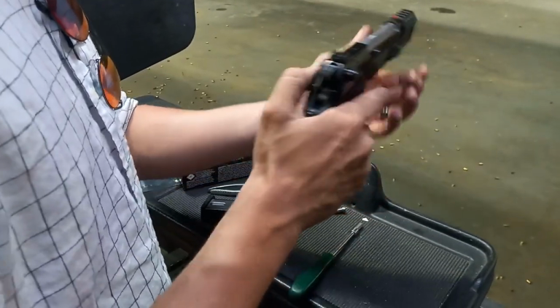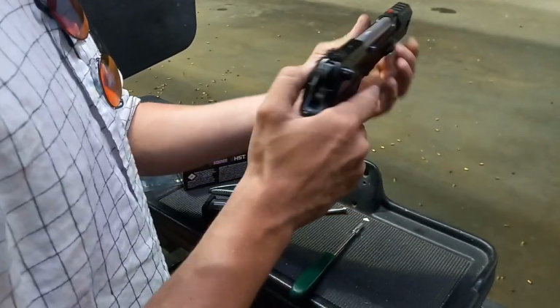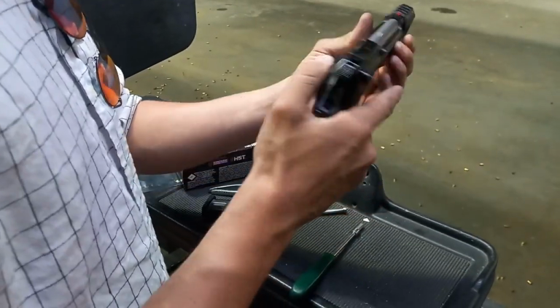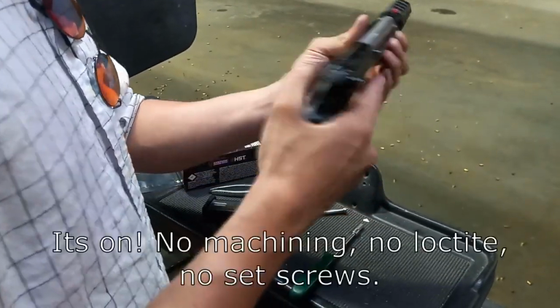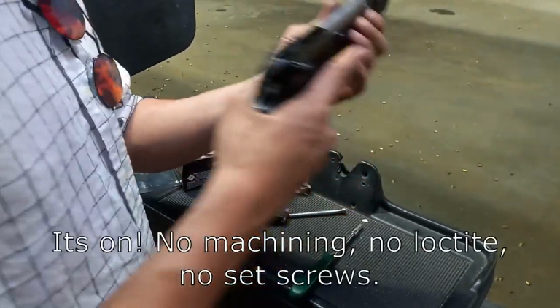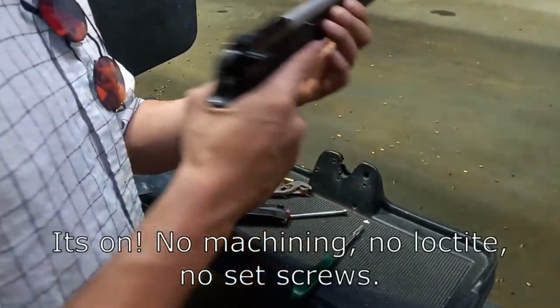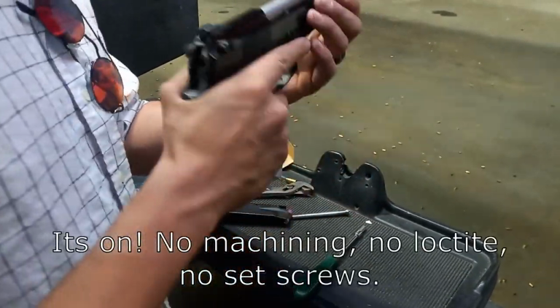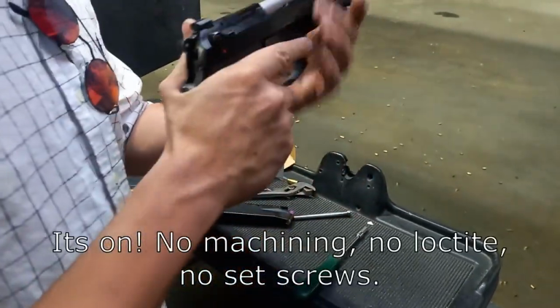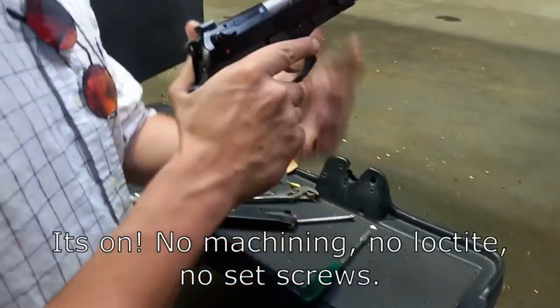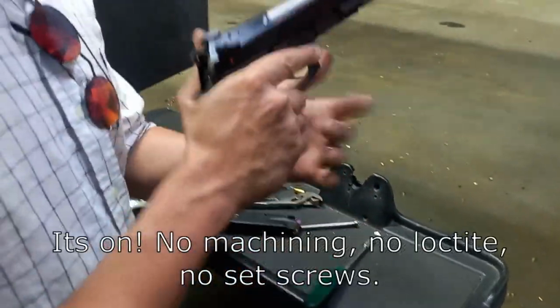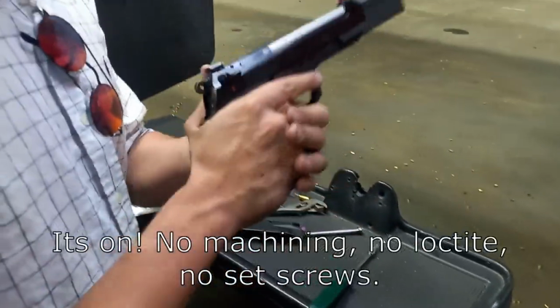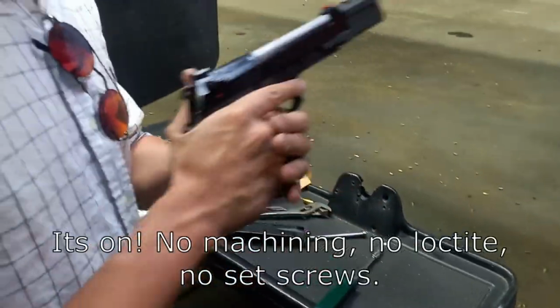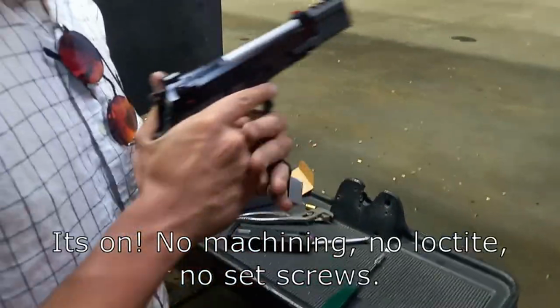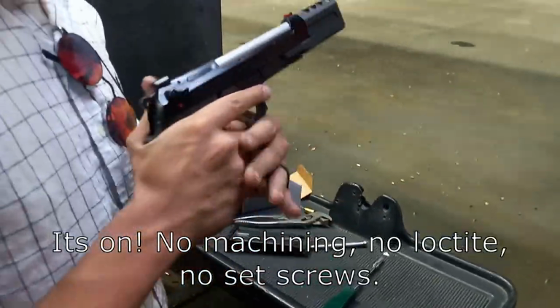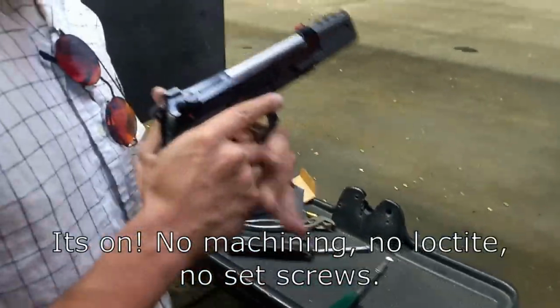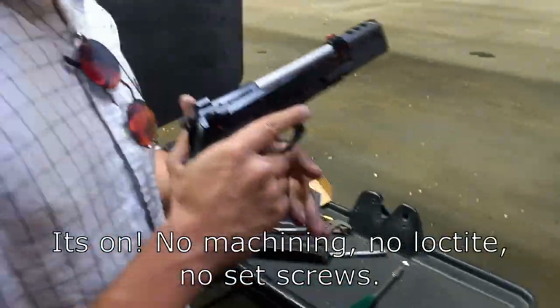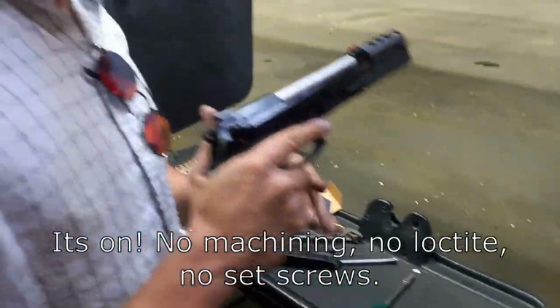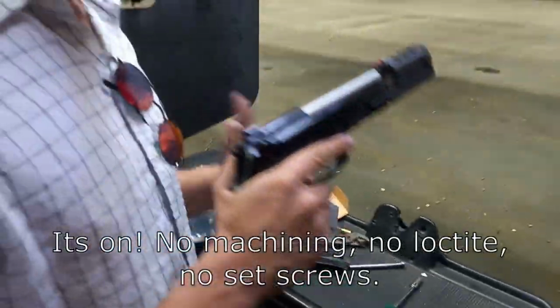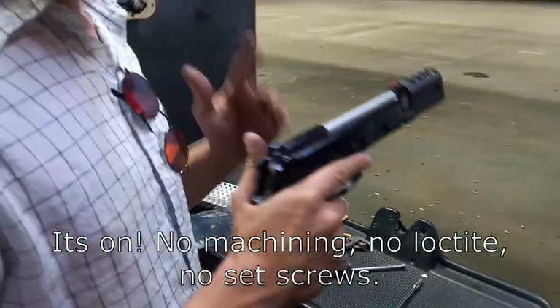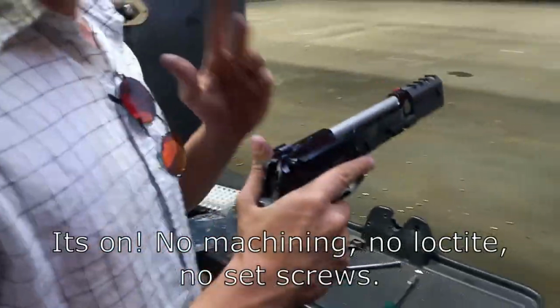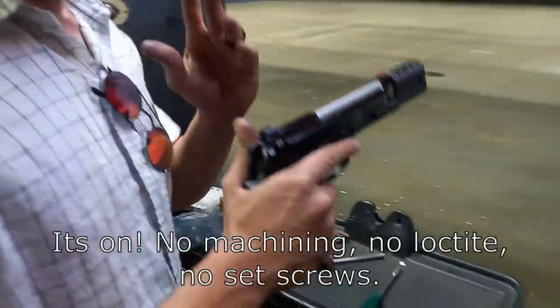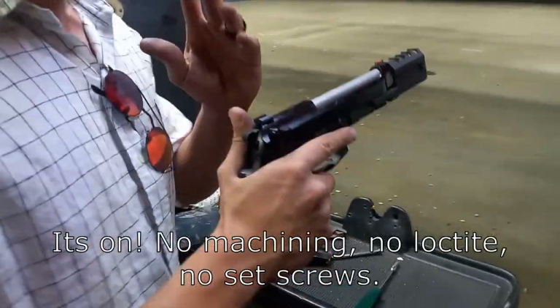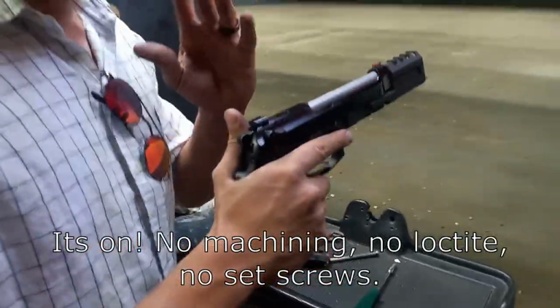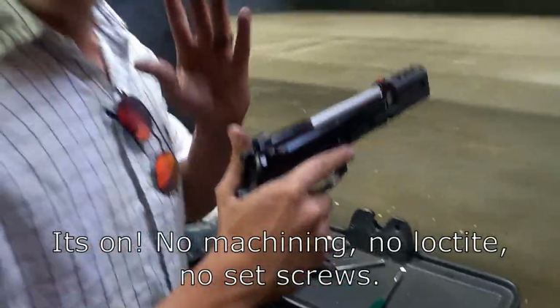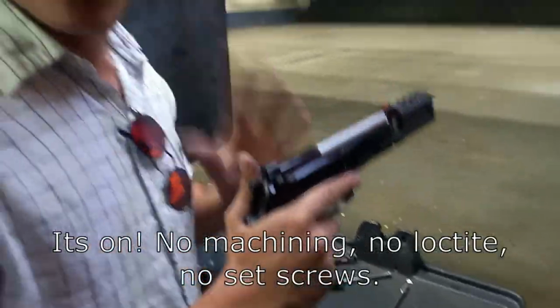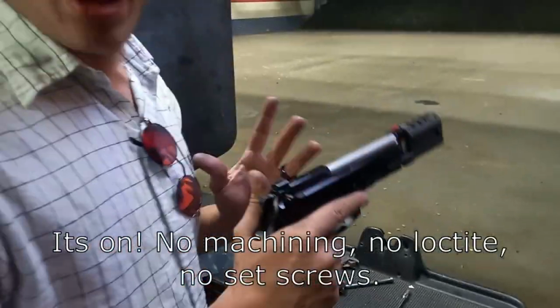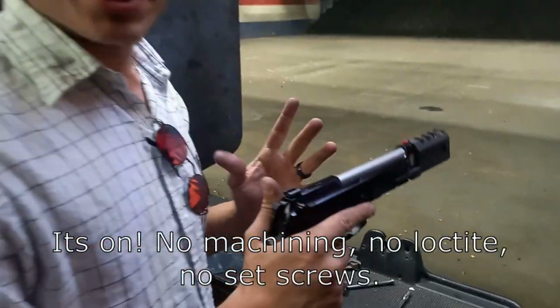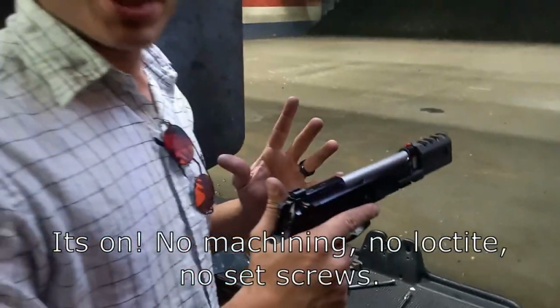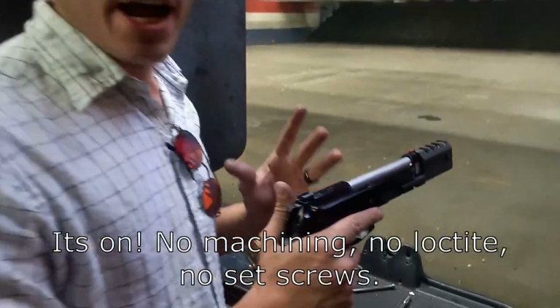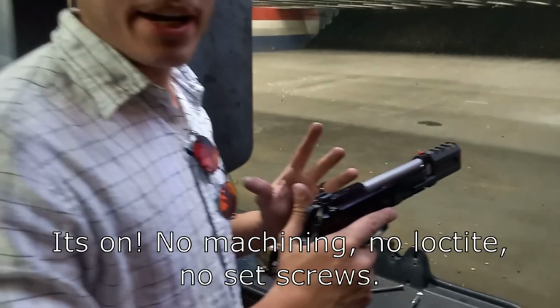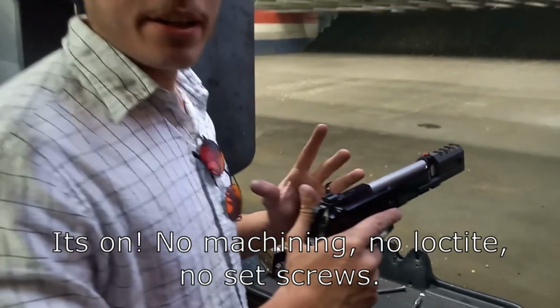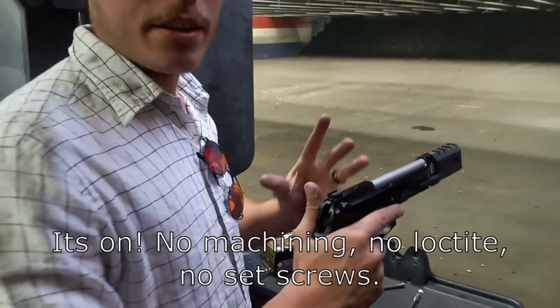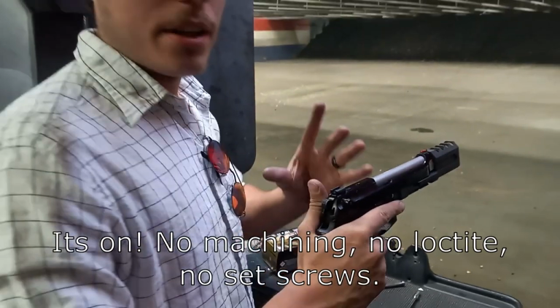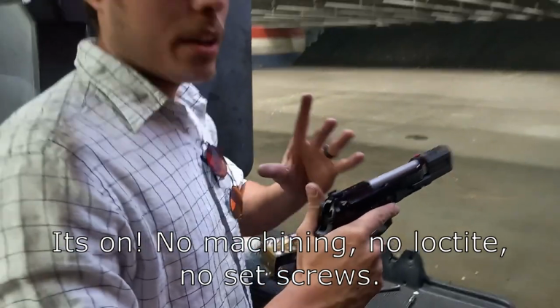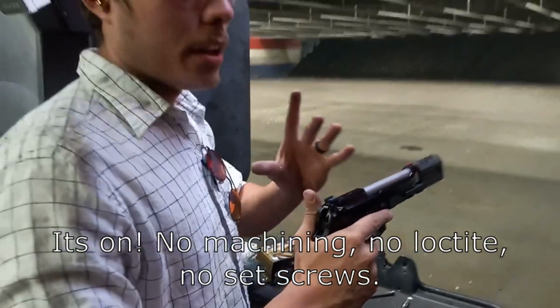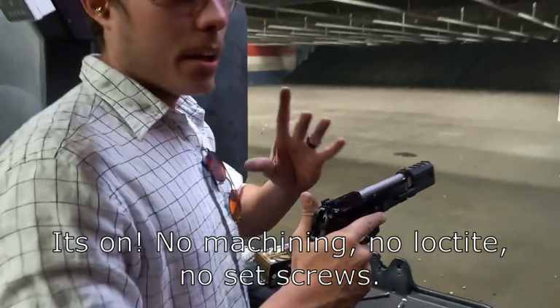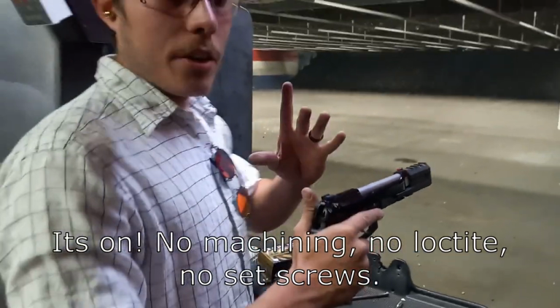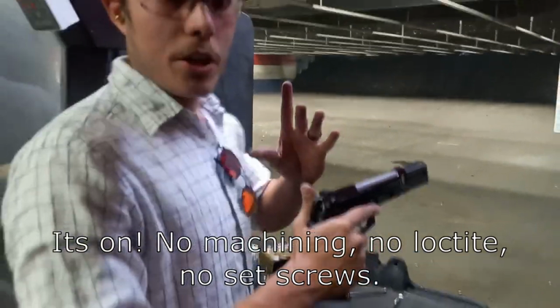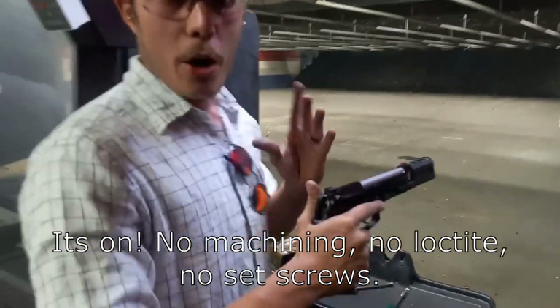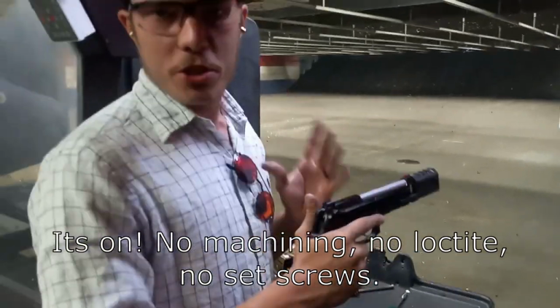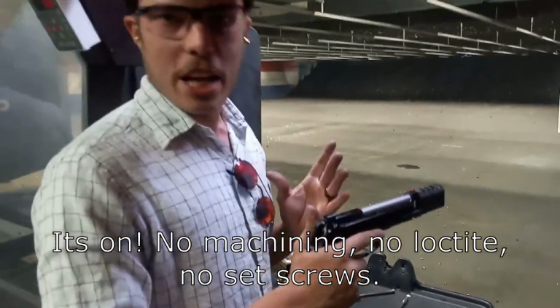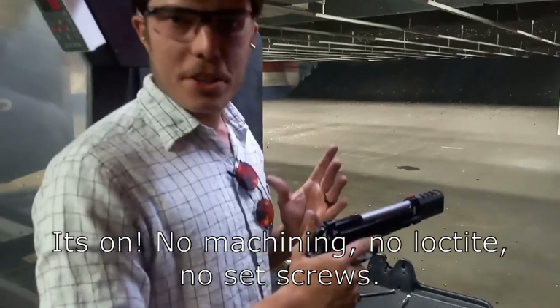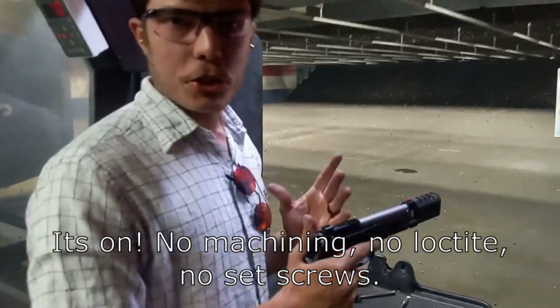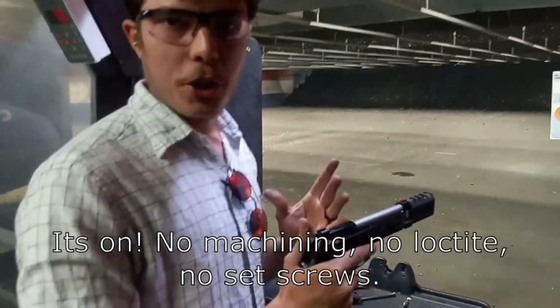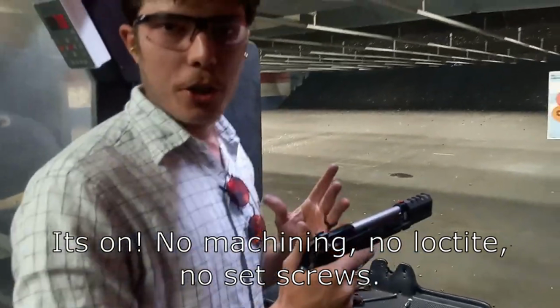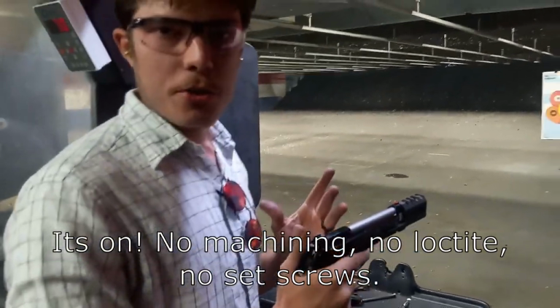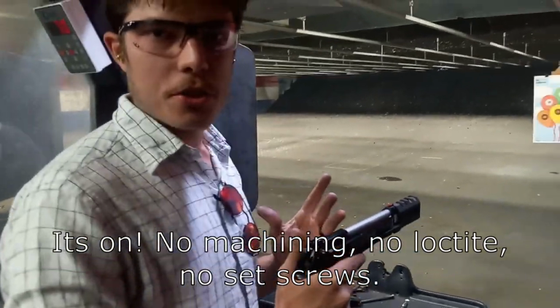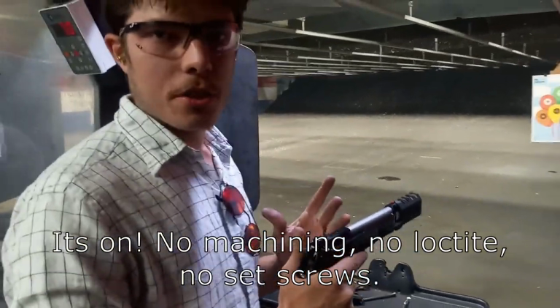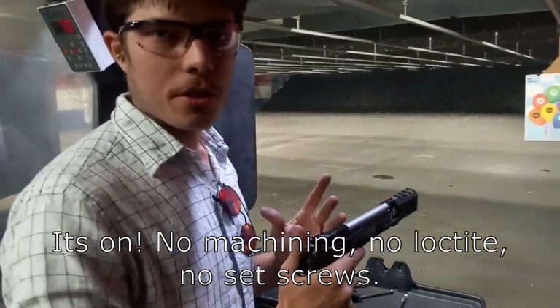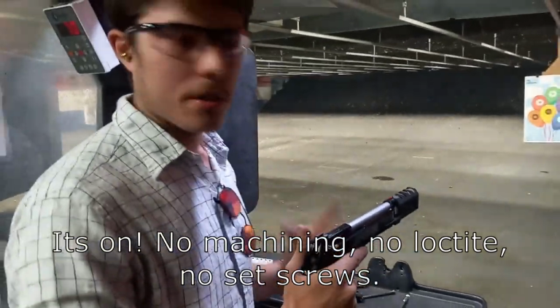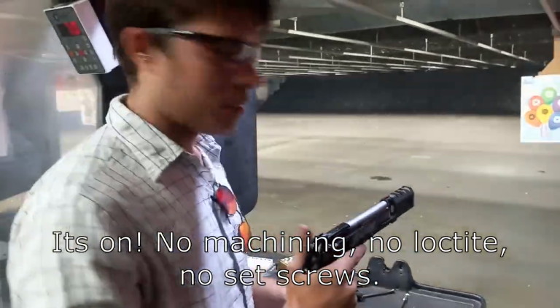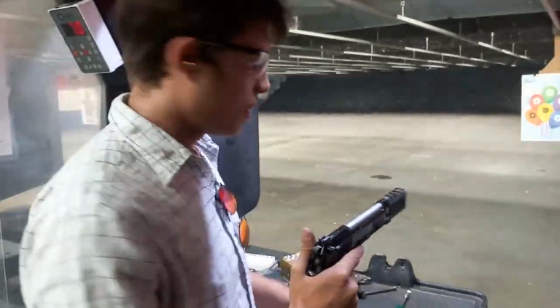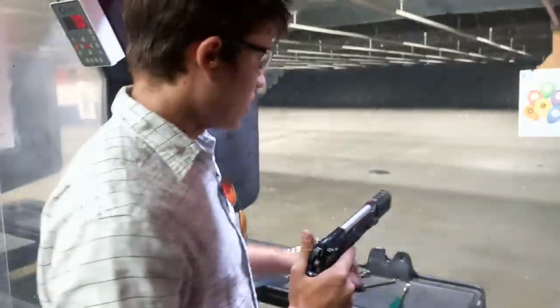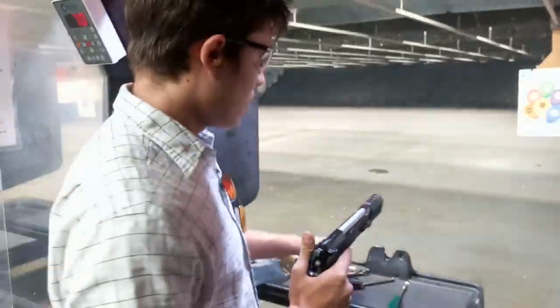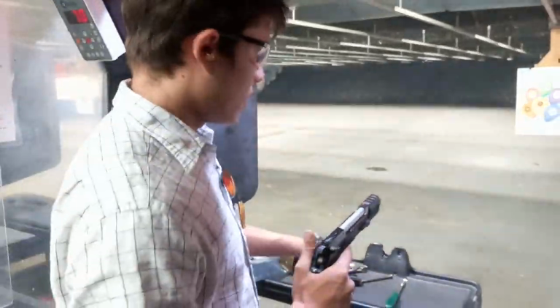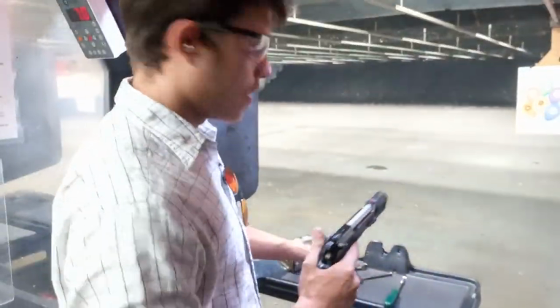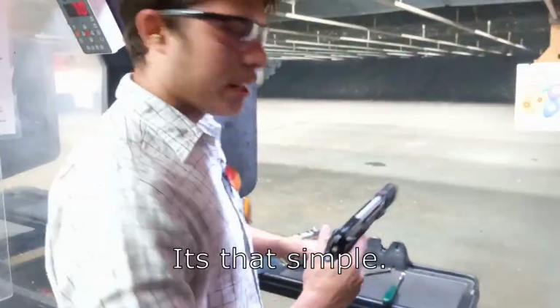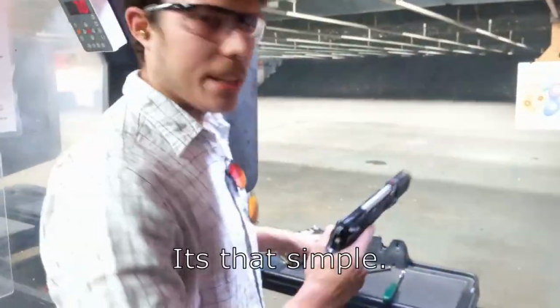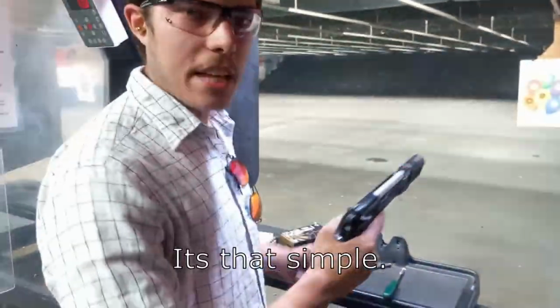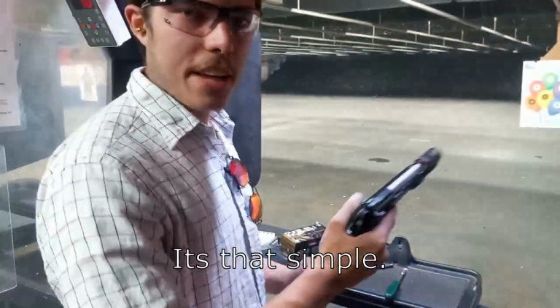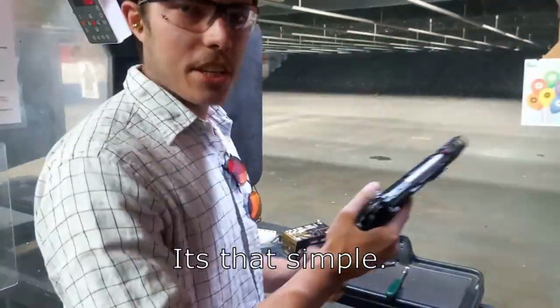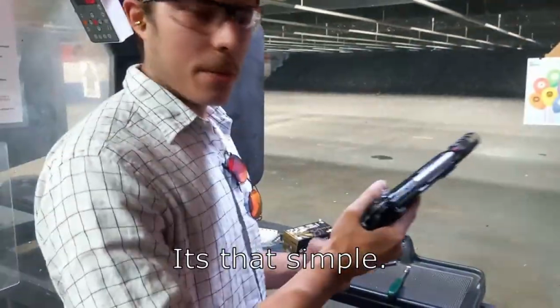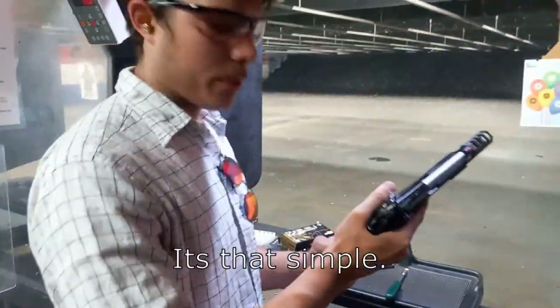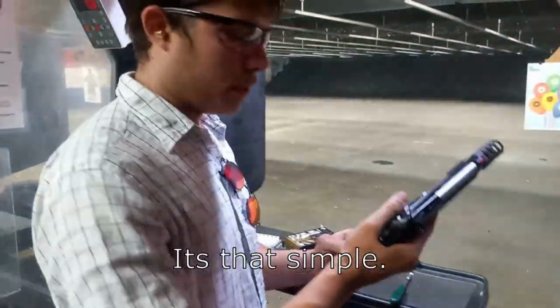It's on! No machining, no Loctite, no set screws. It's that simple.